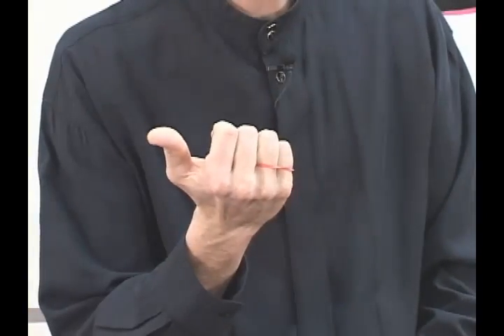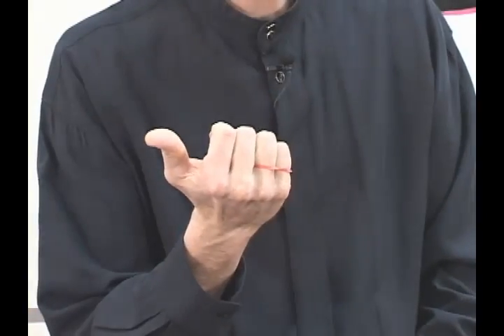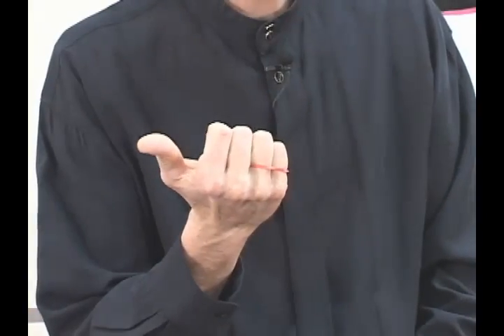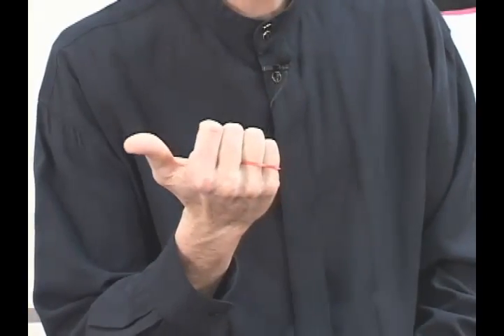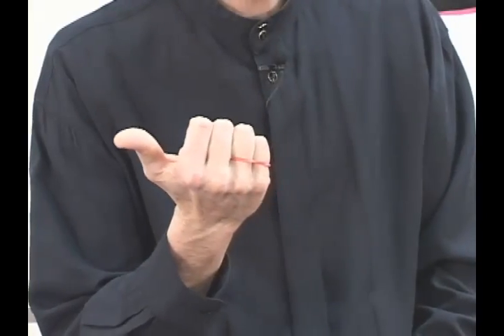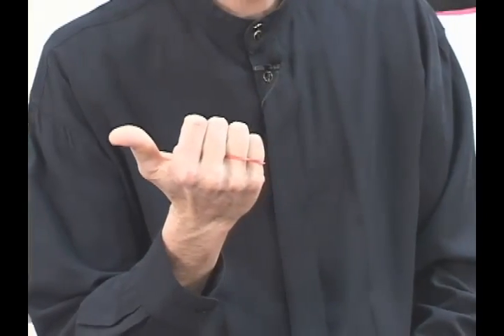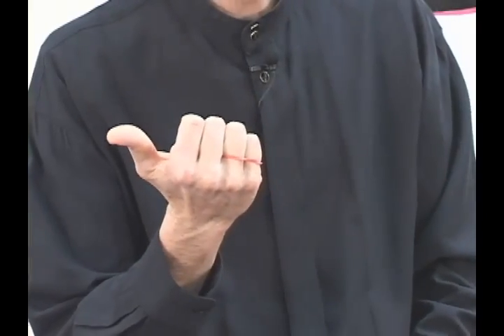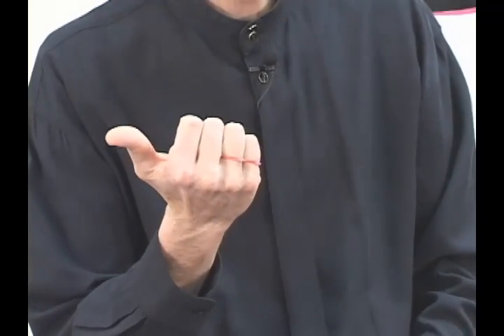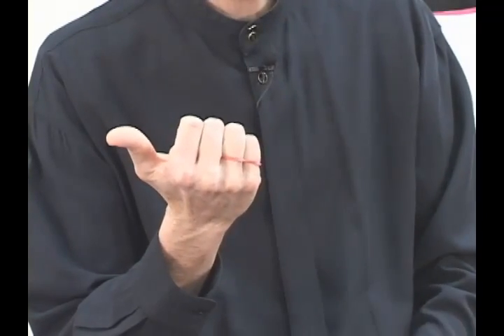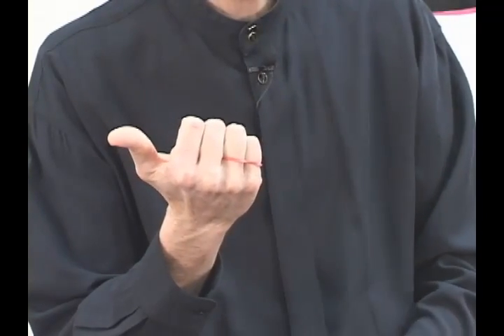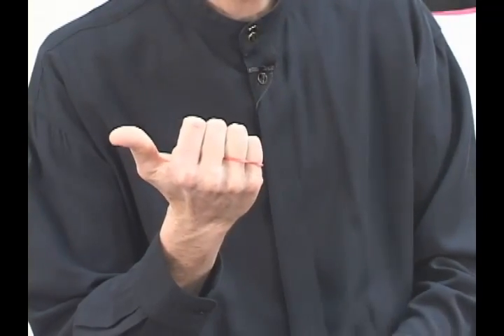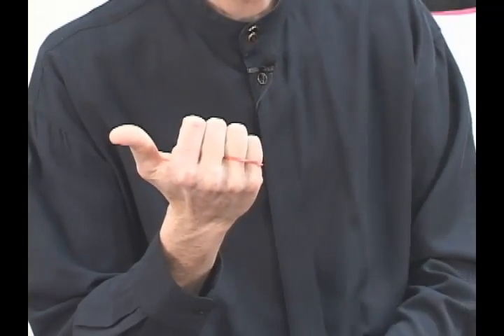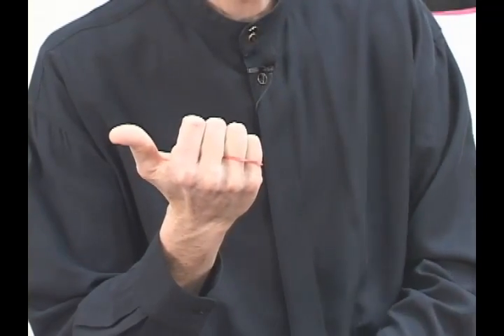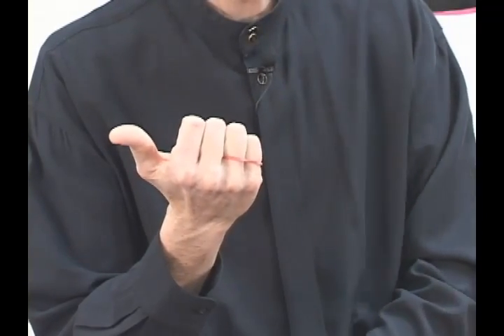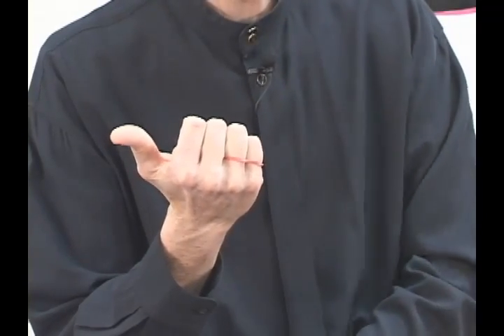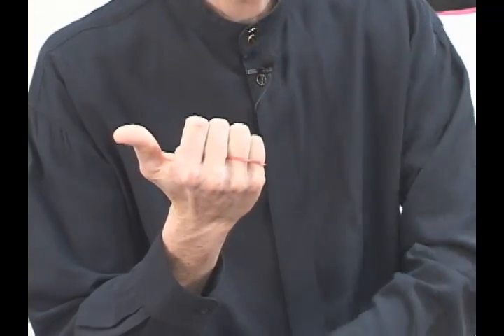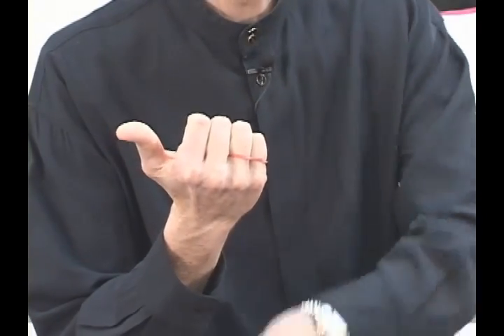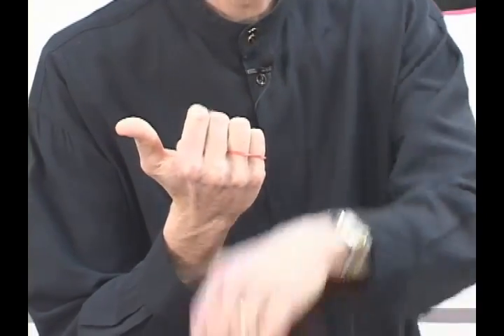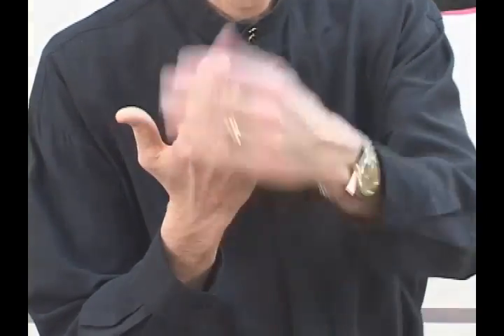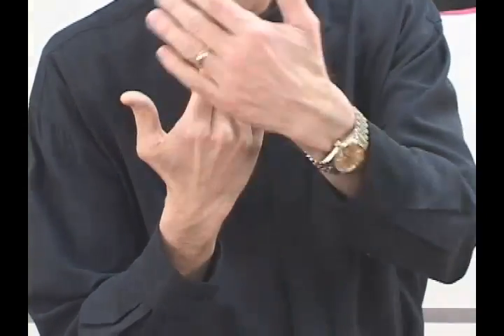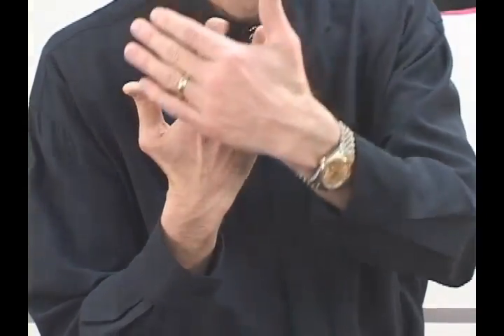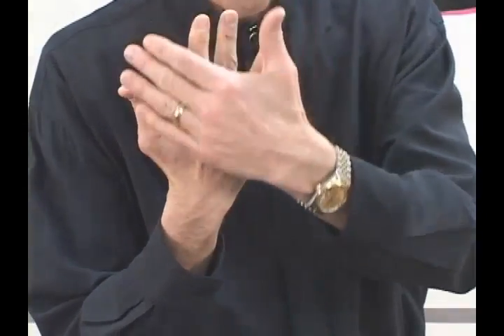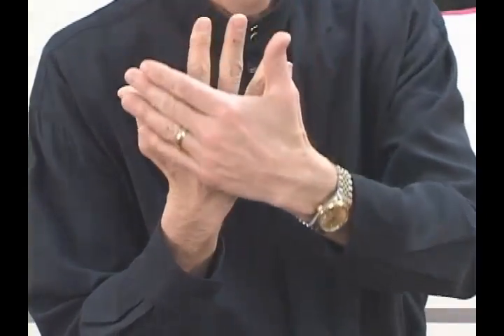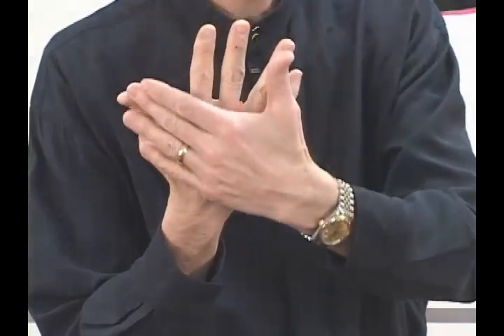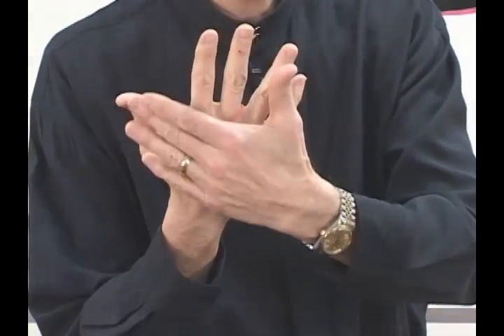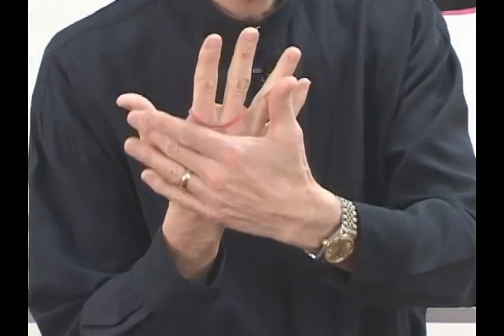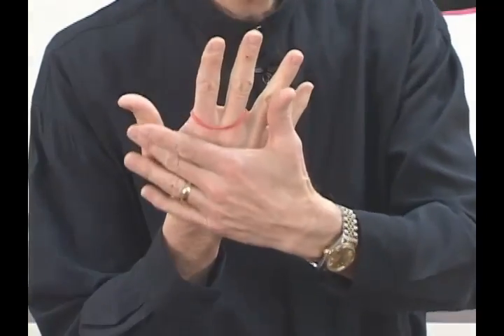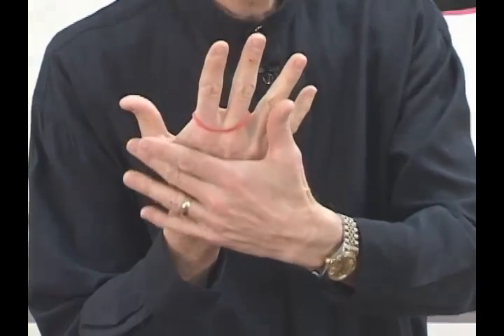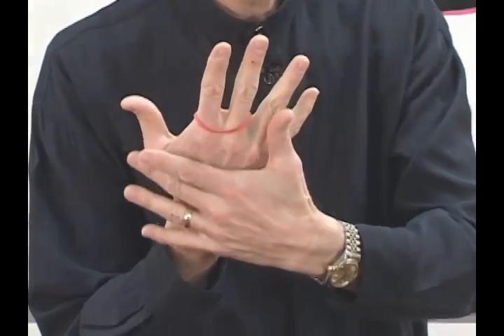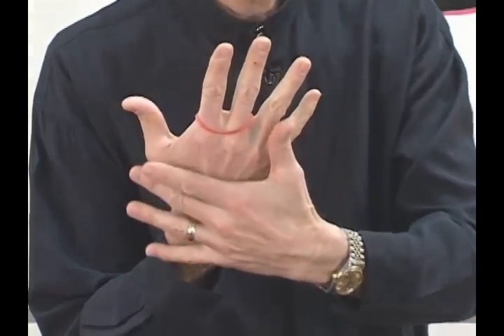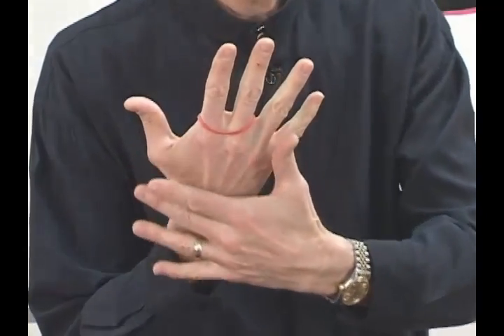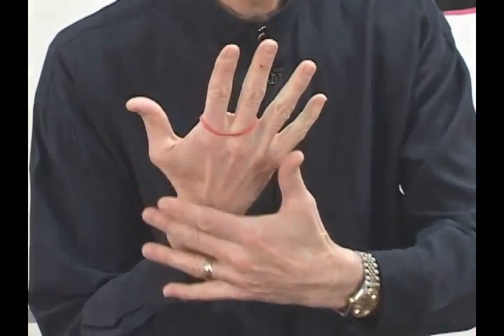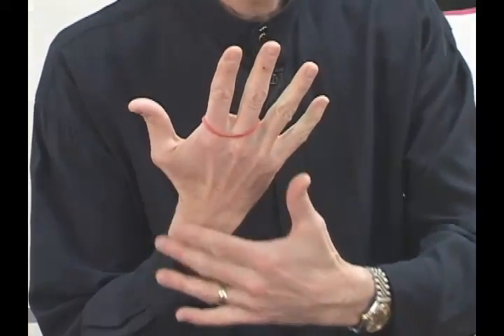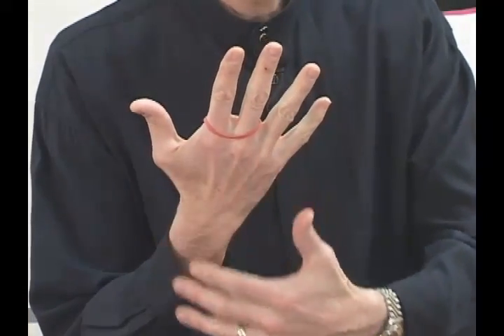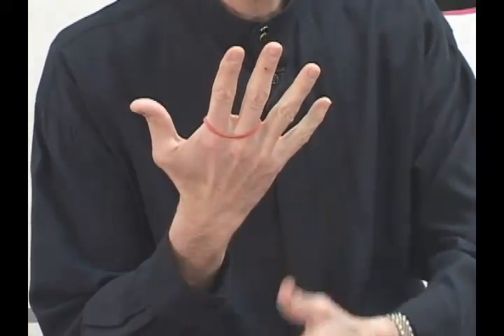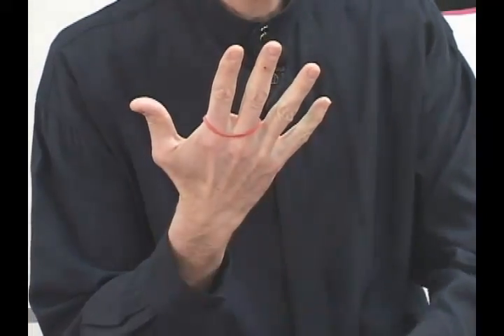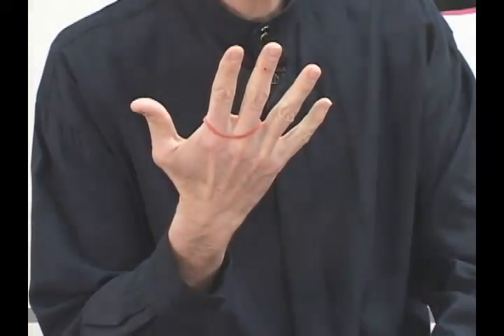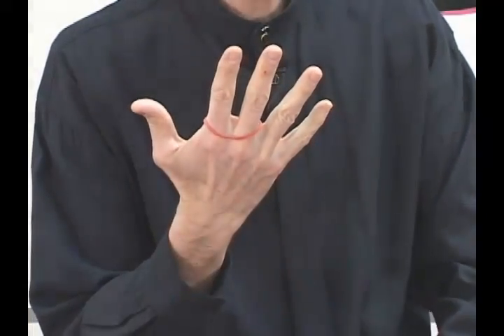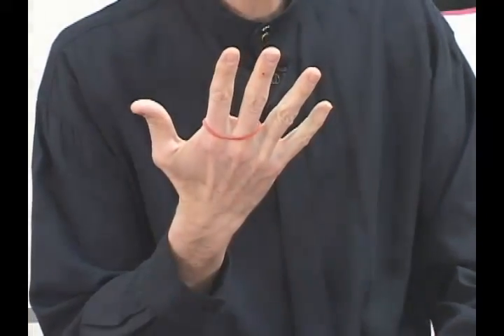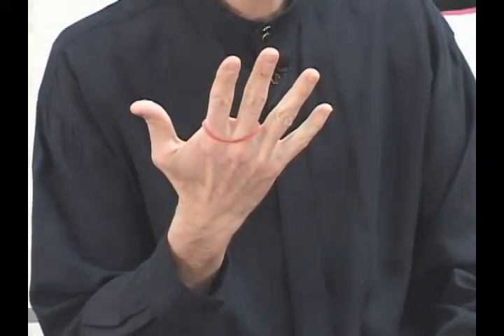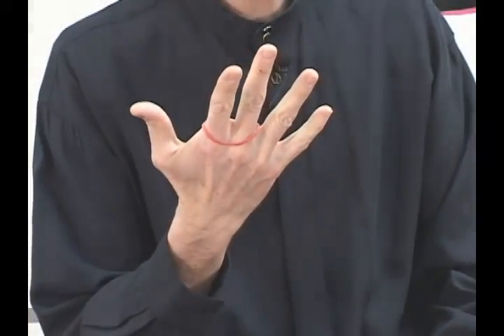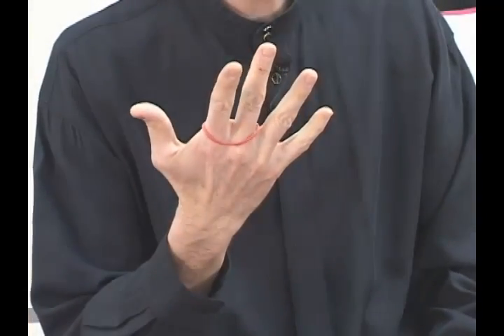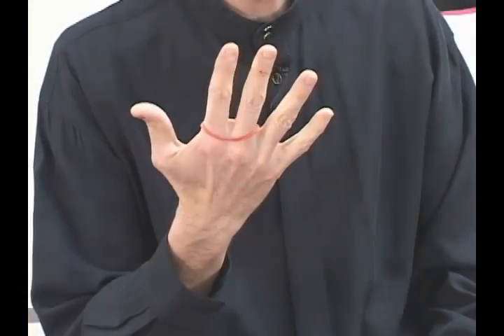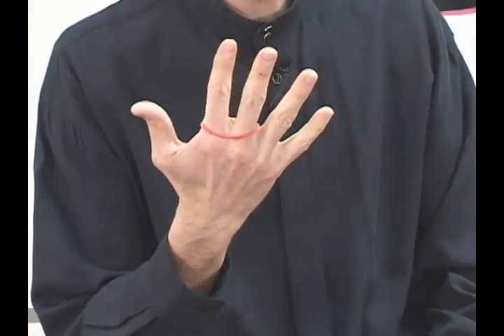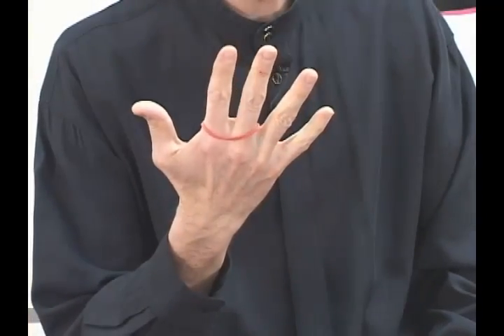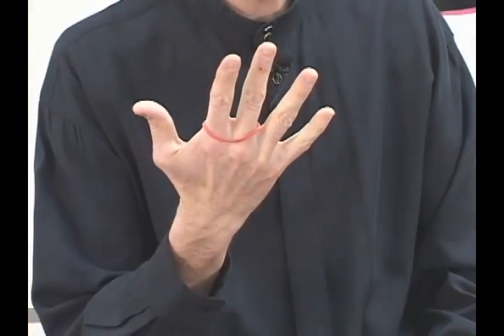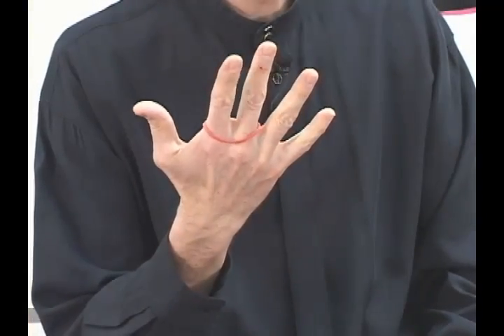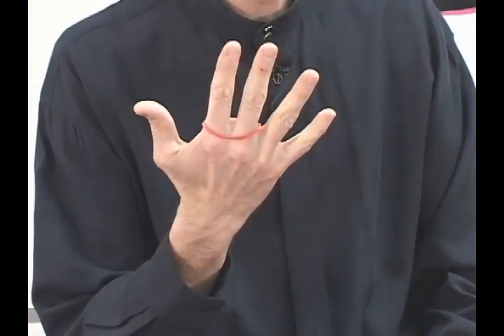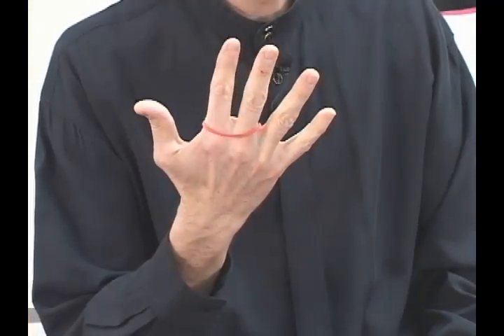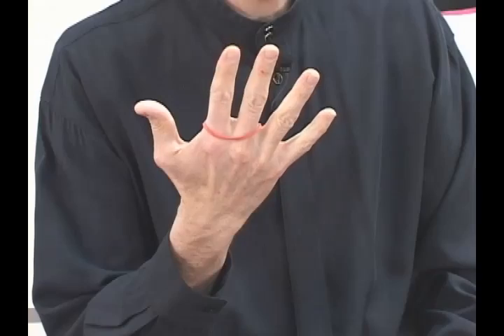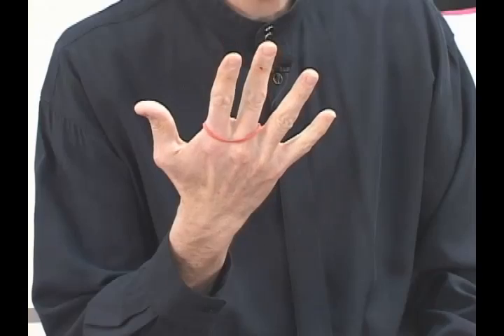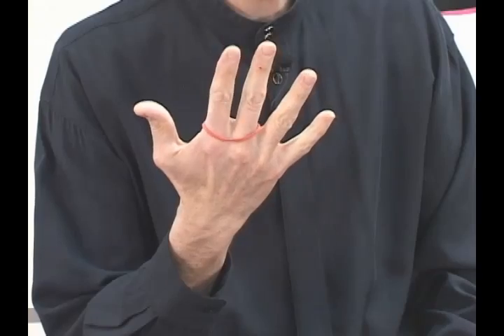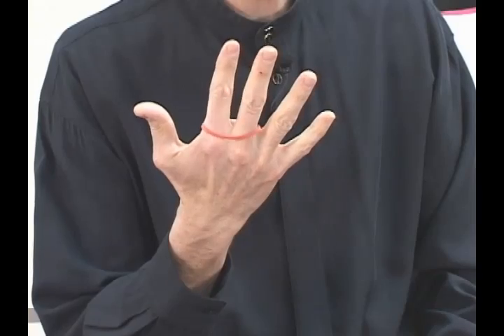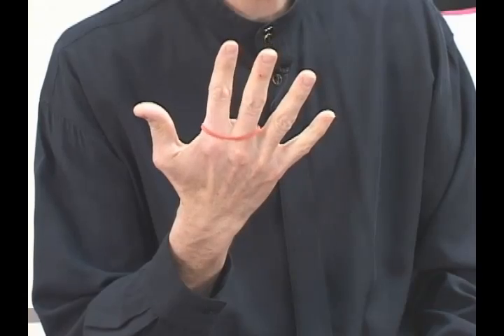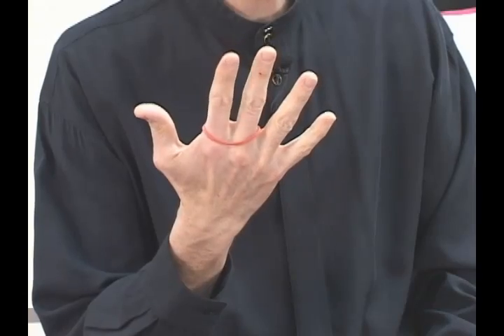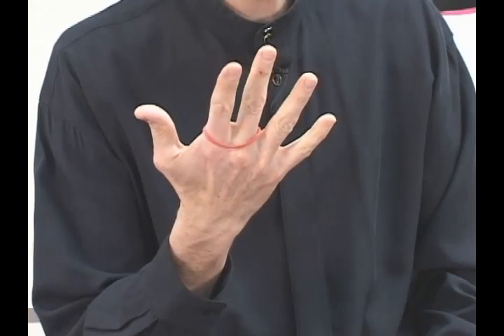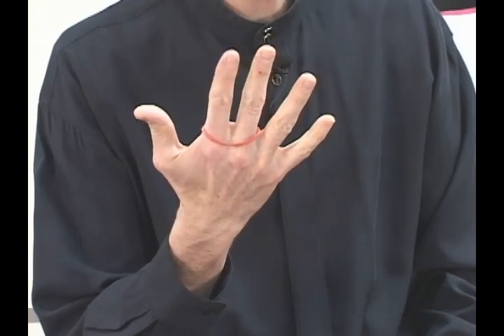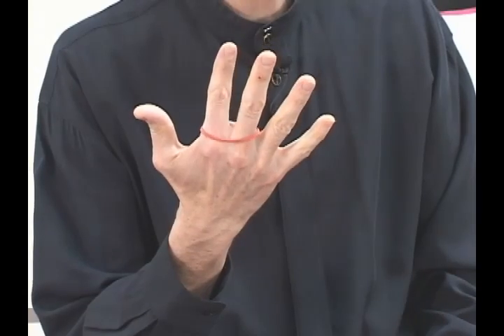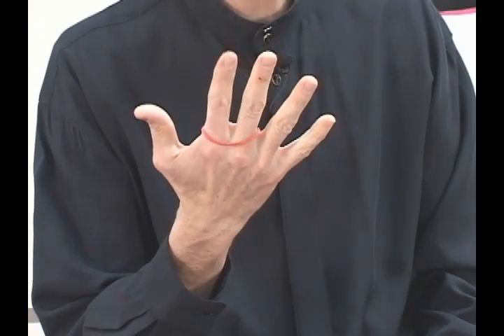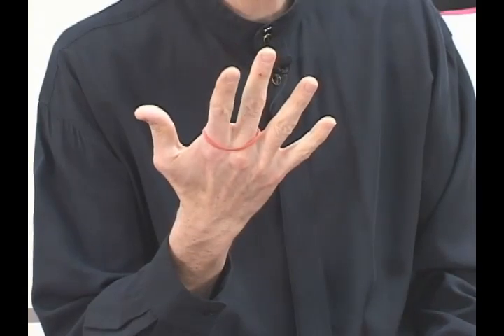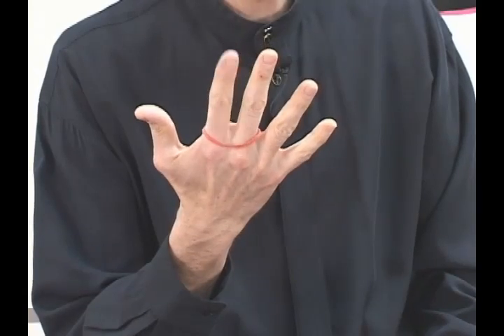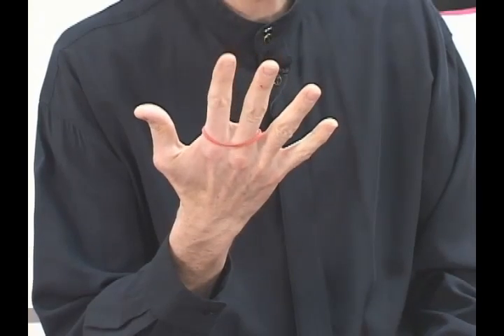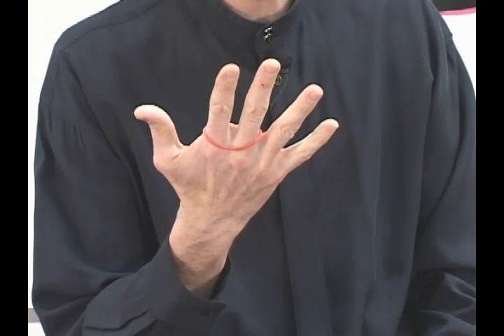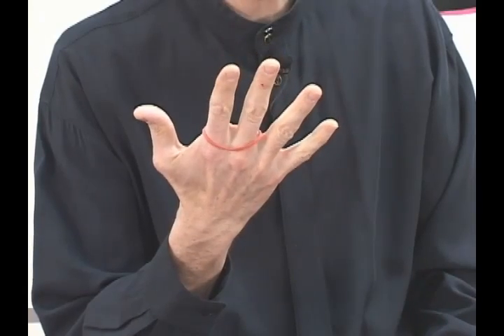Watch closely, we'll do it again. One, two, three. And the band has returned to my first and second fingers.